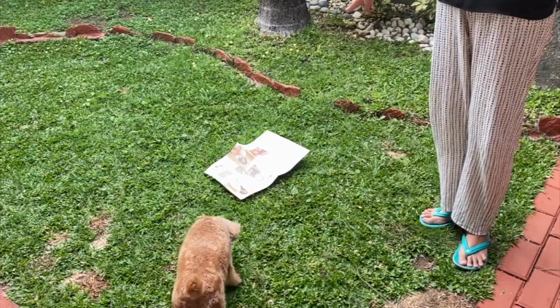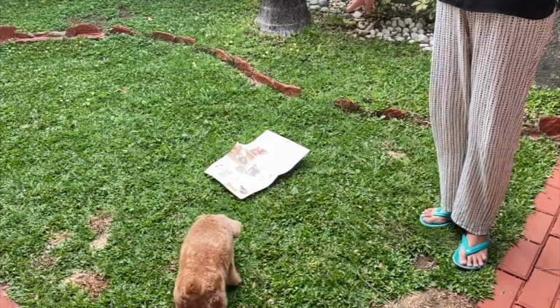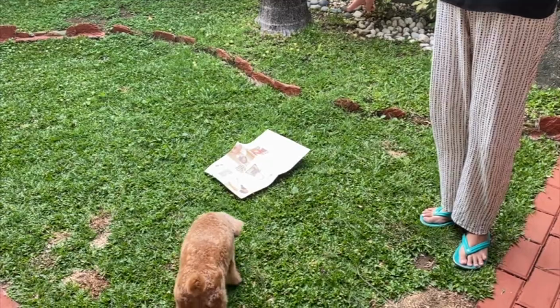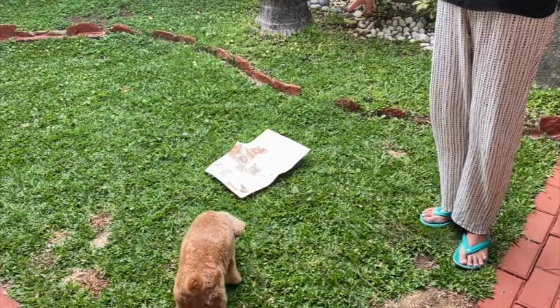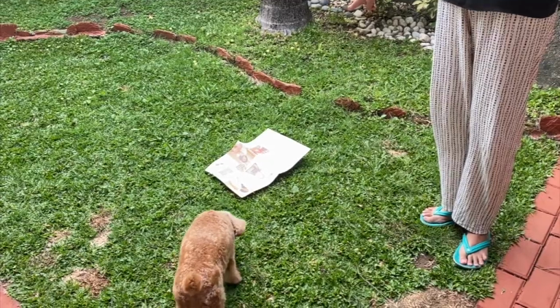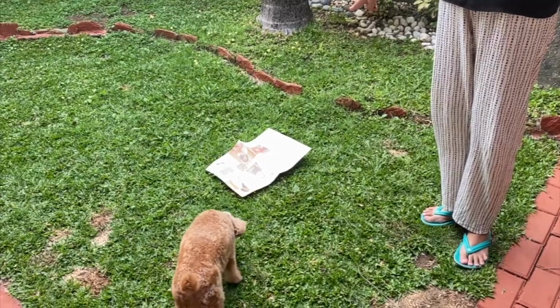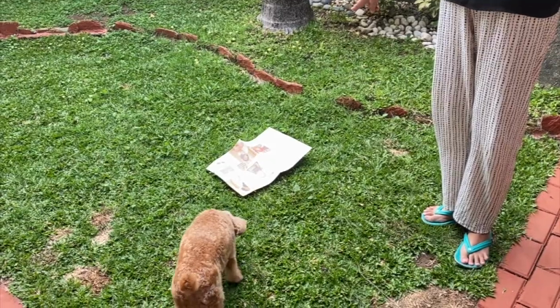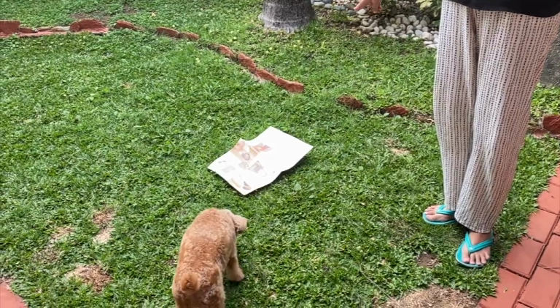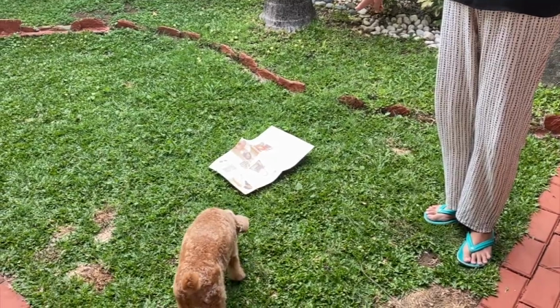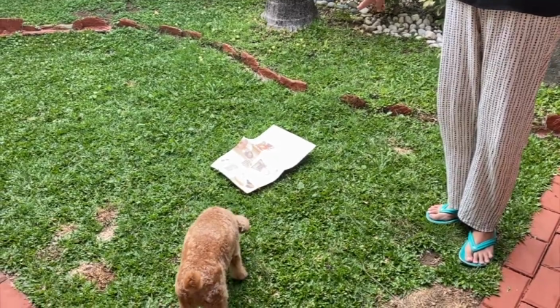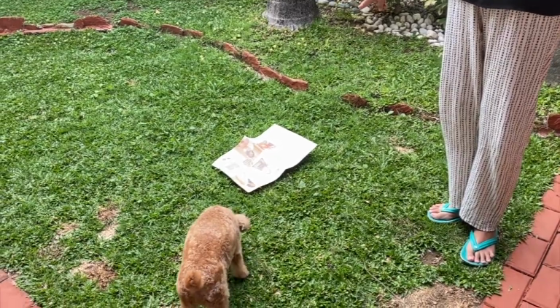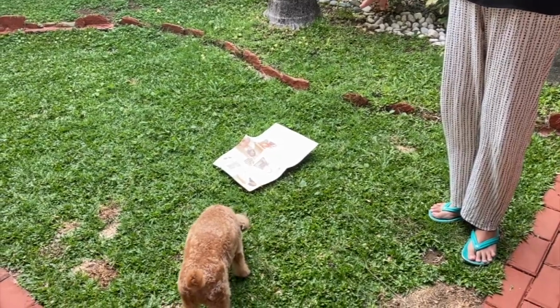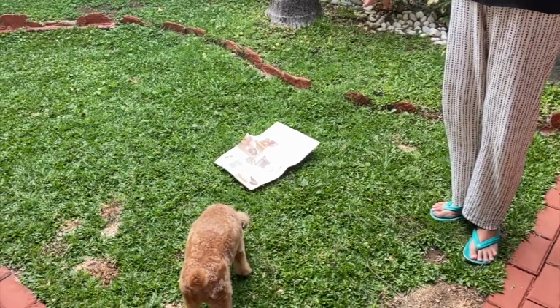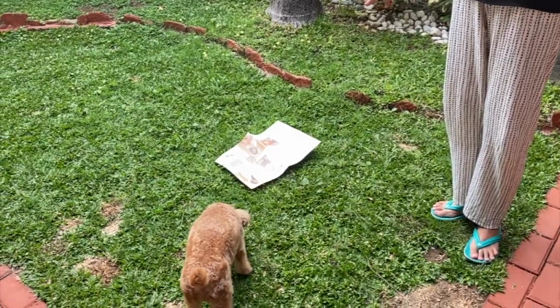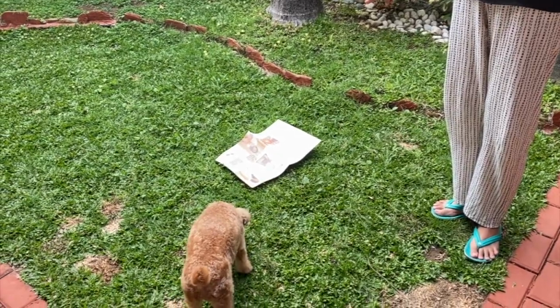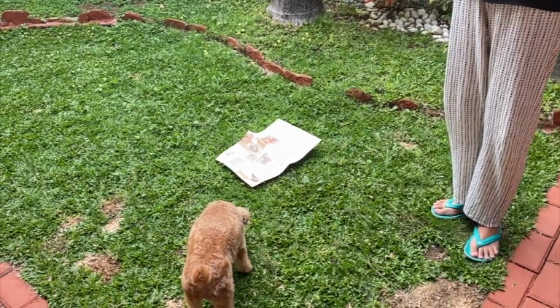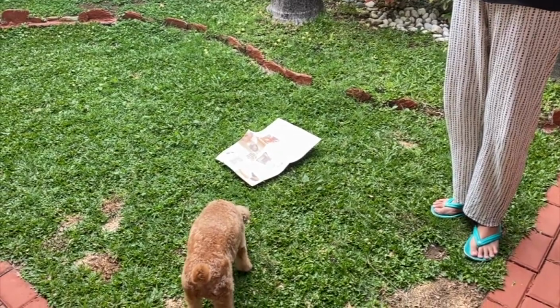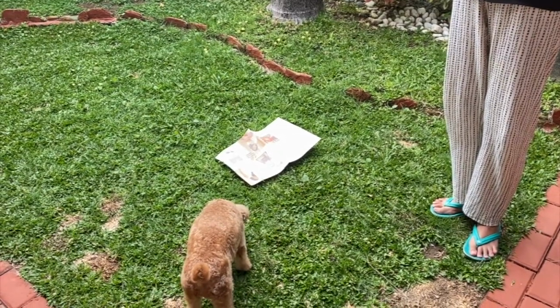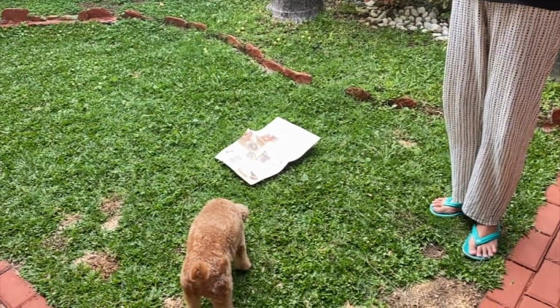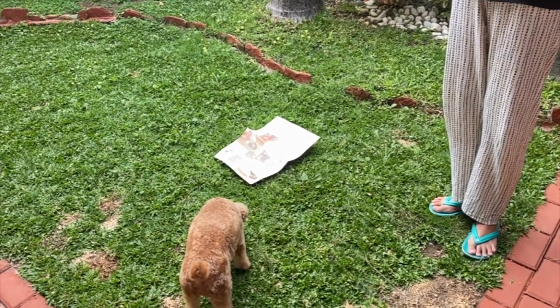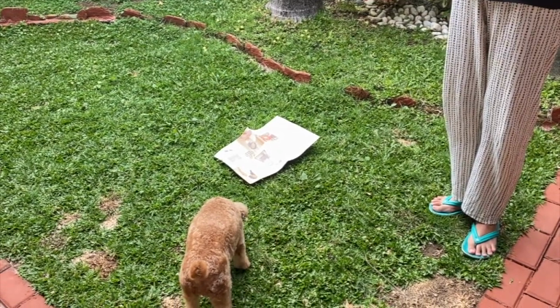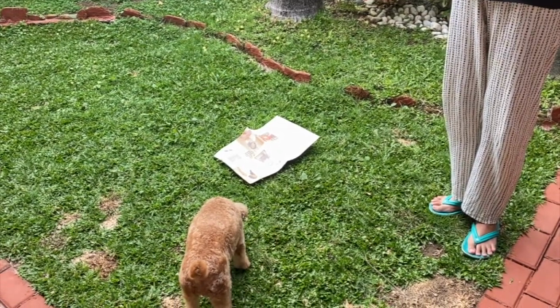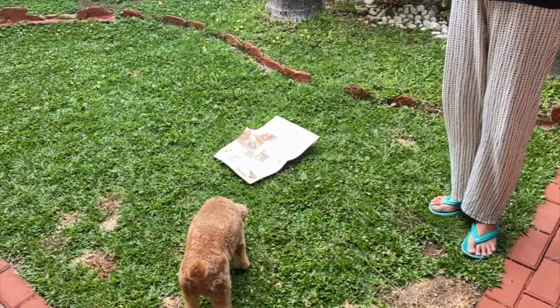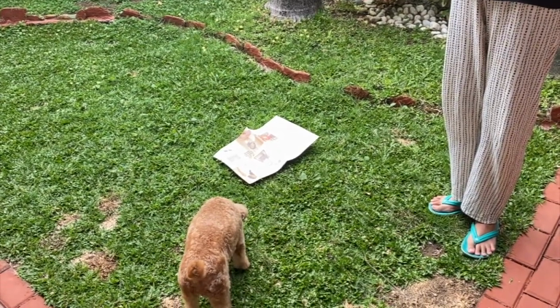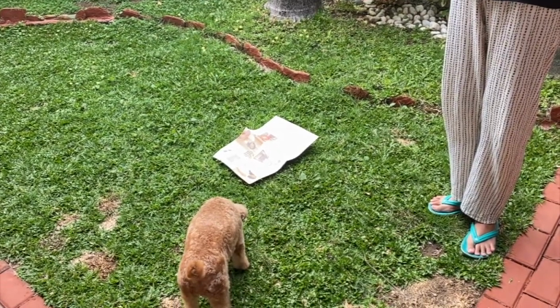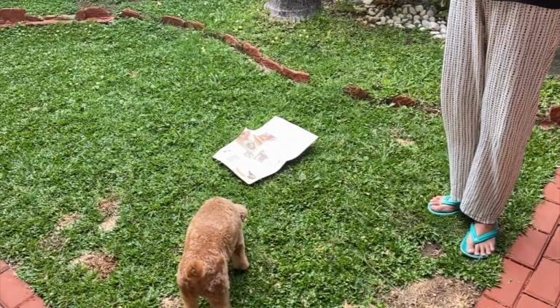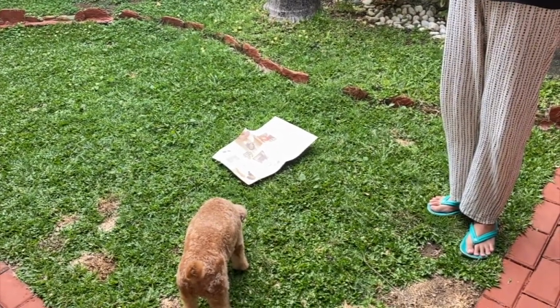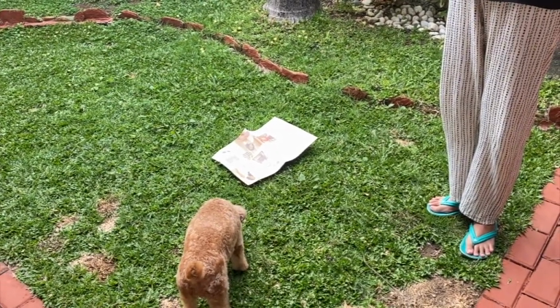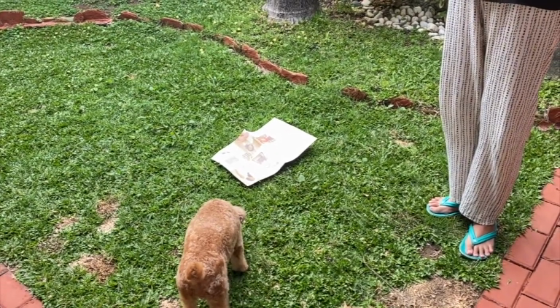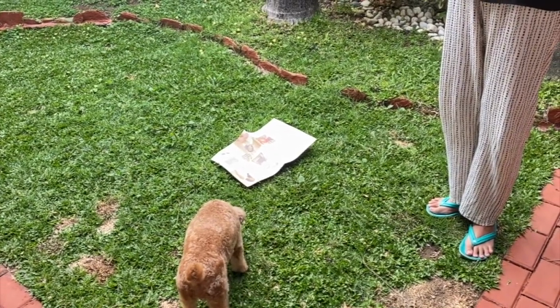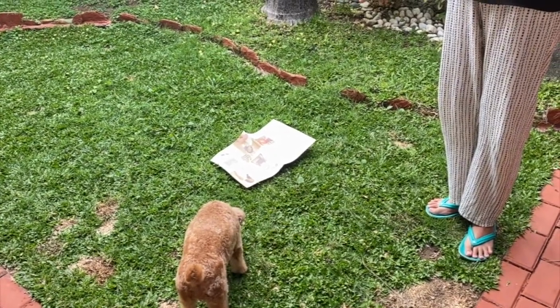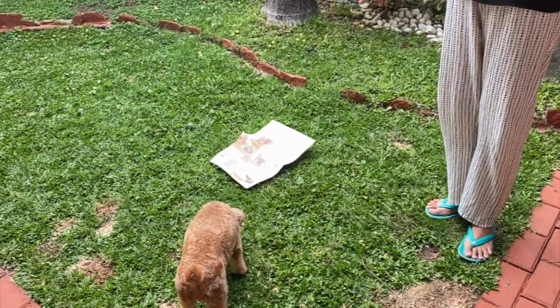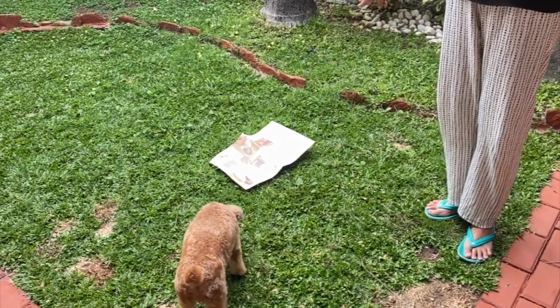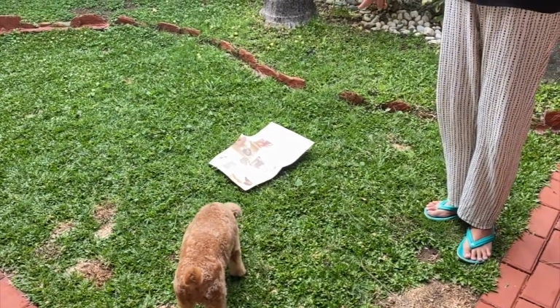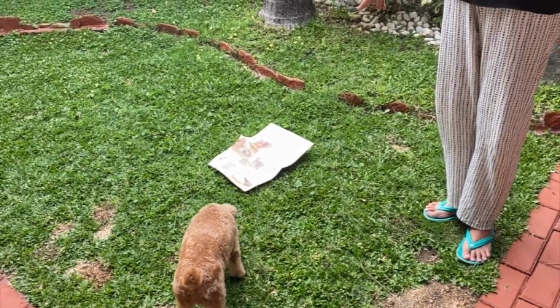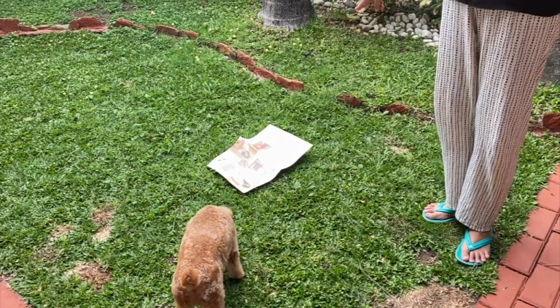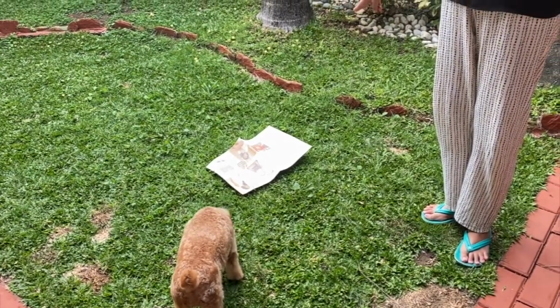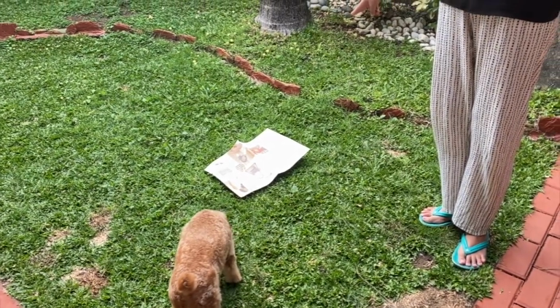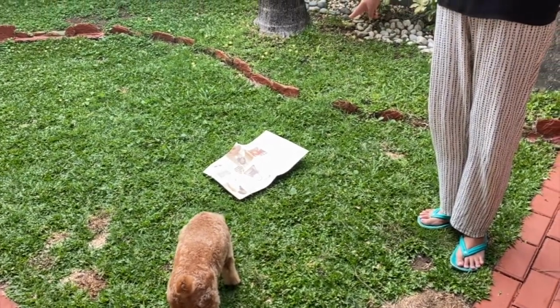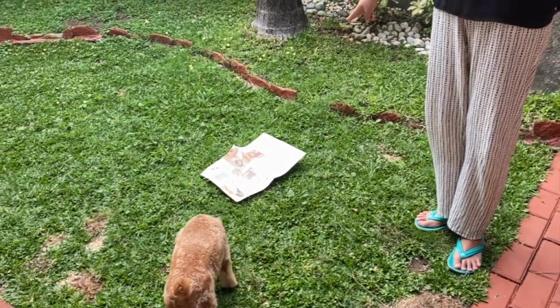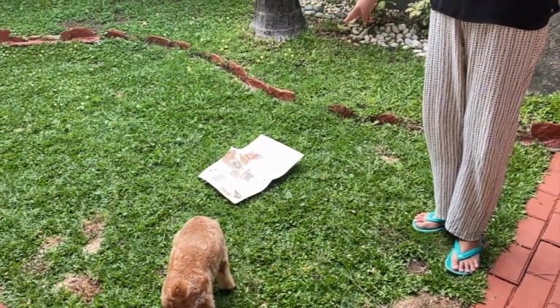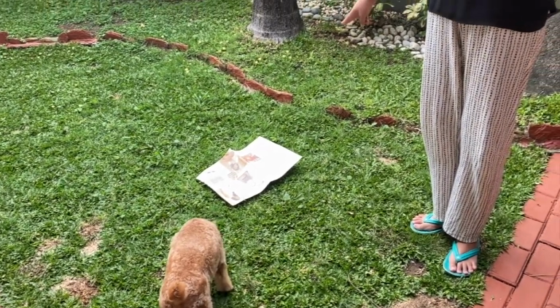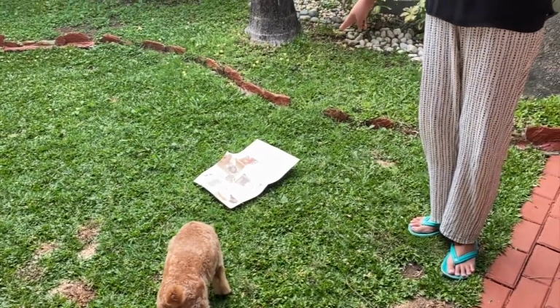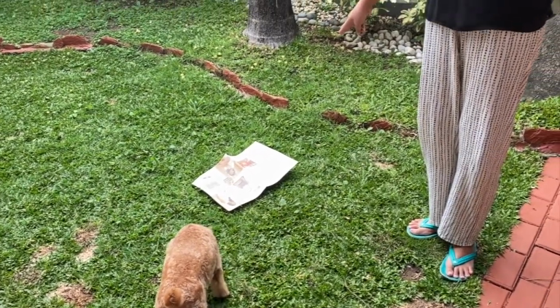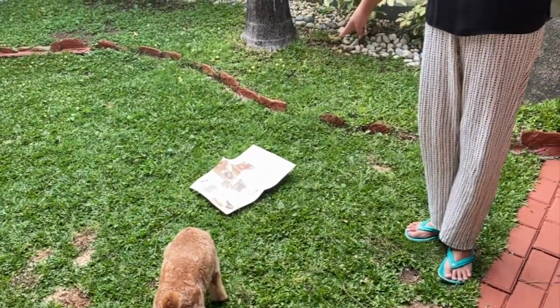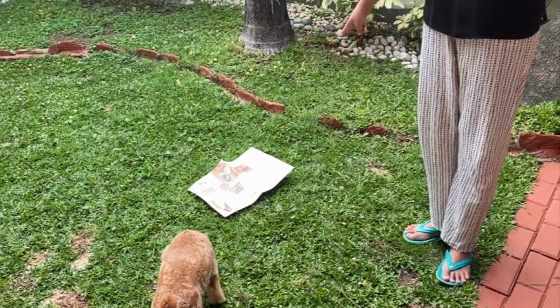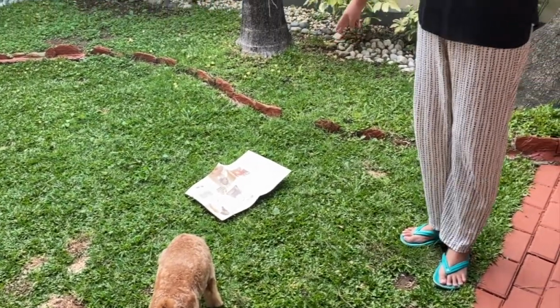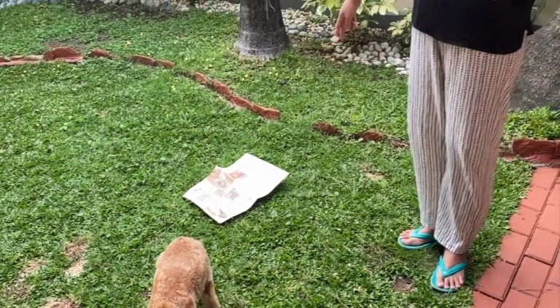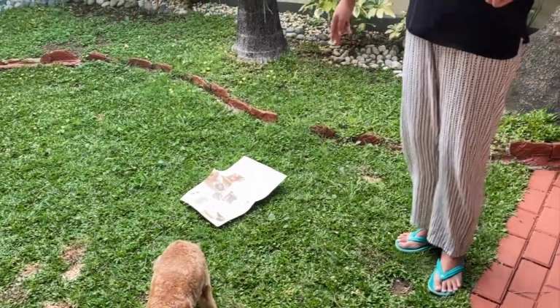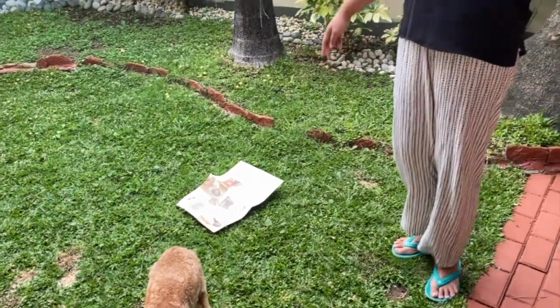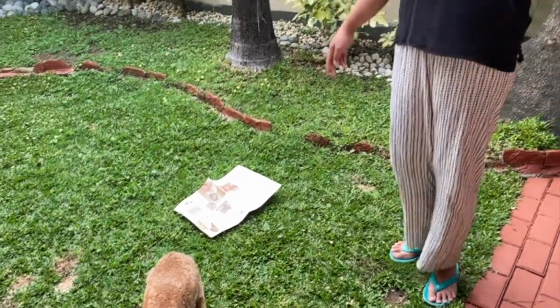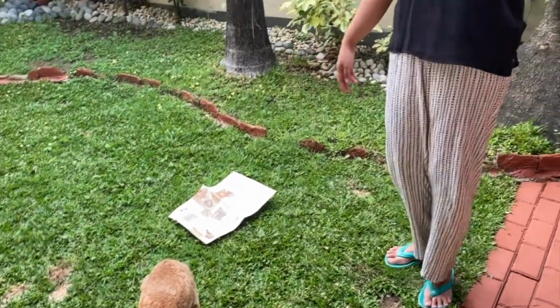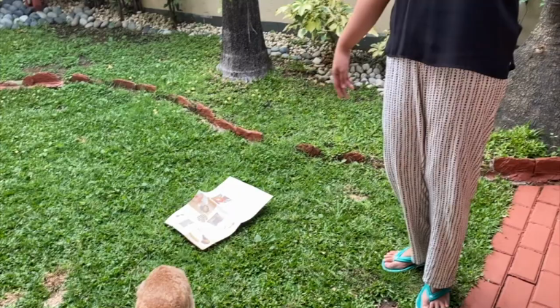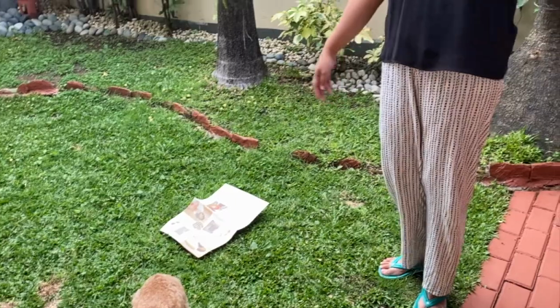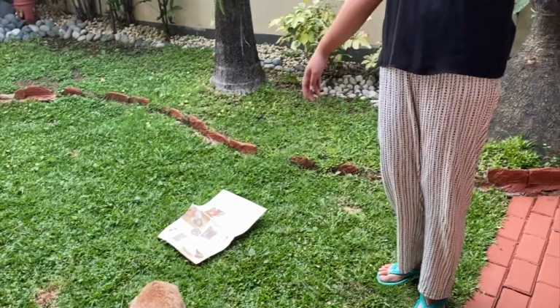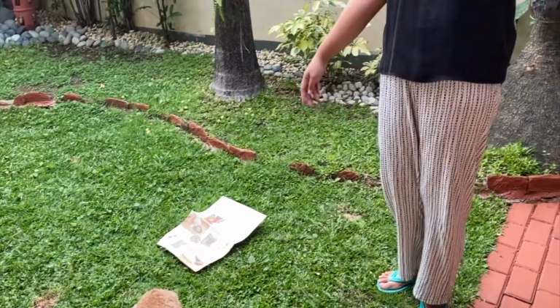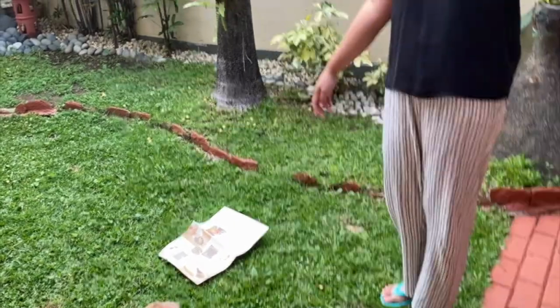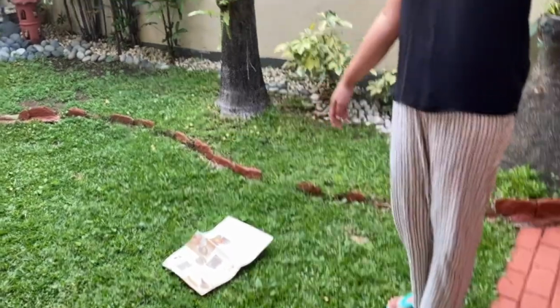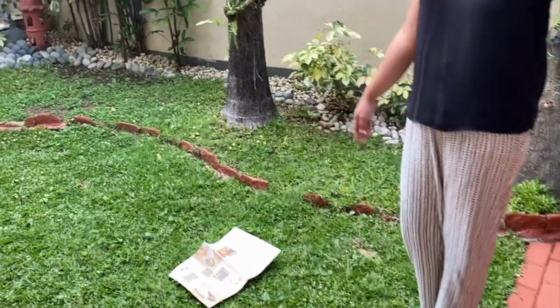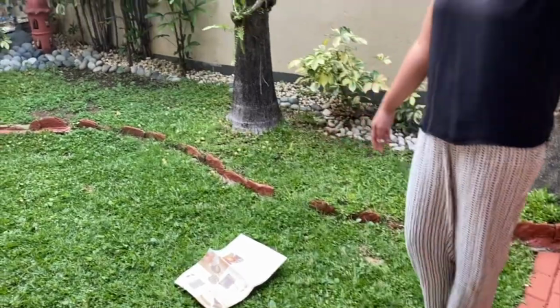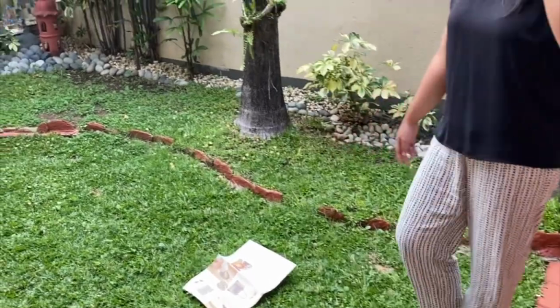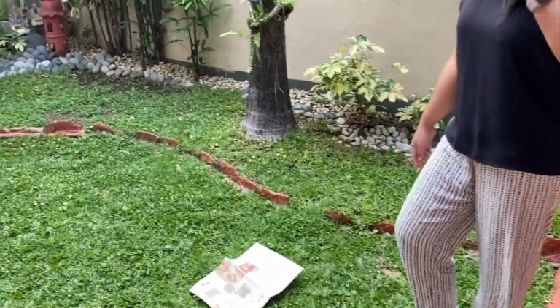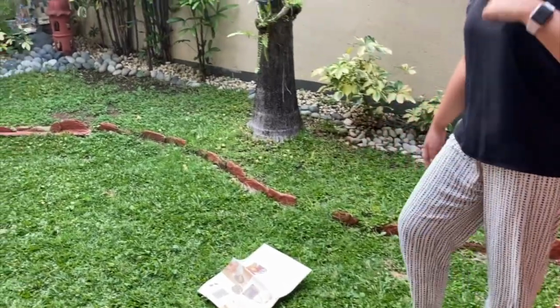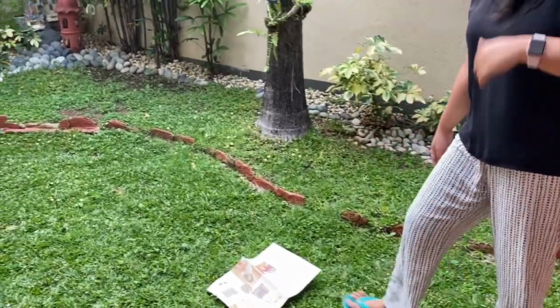Bailey, go potty. She's not pottying. She doesn't need to potty right now.